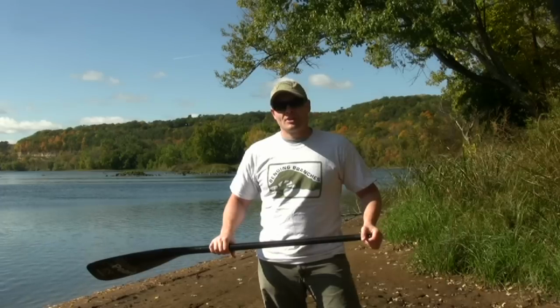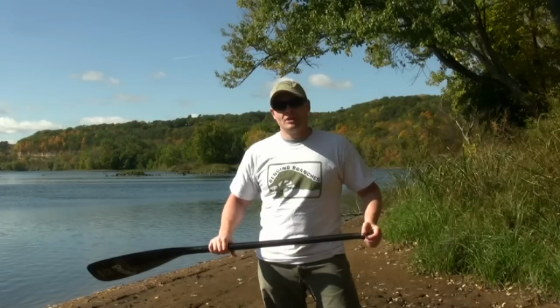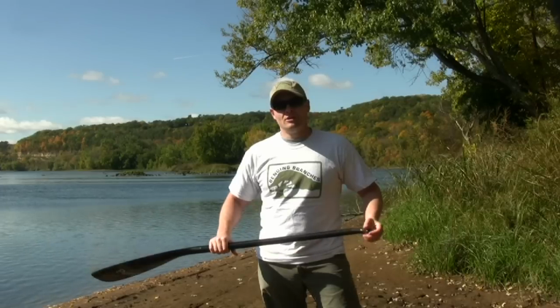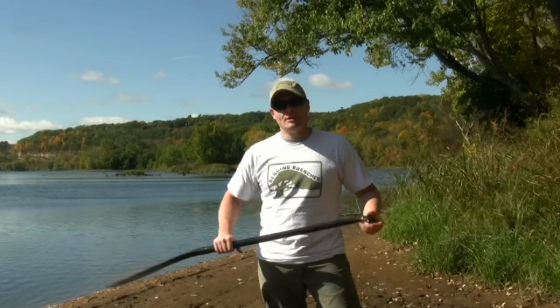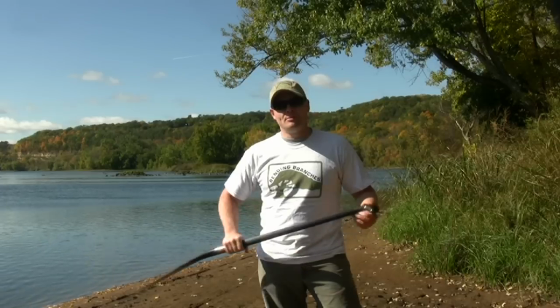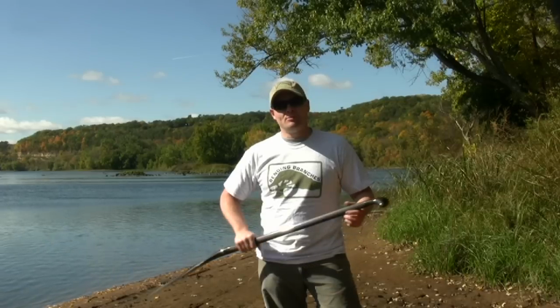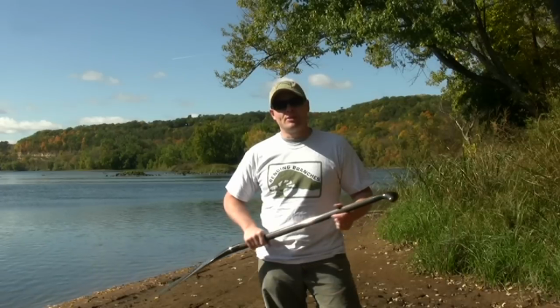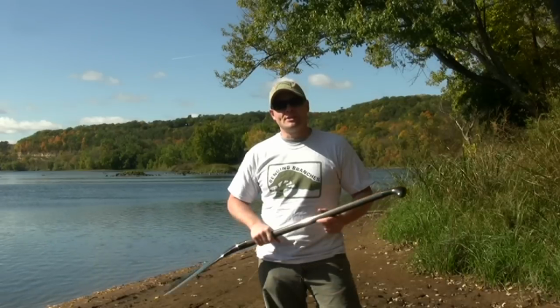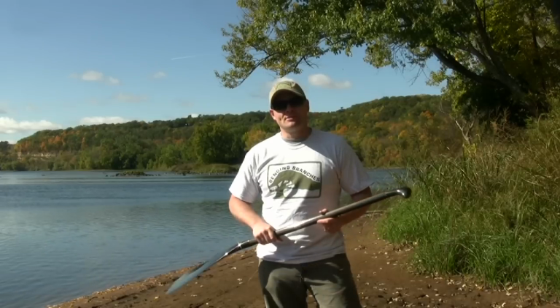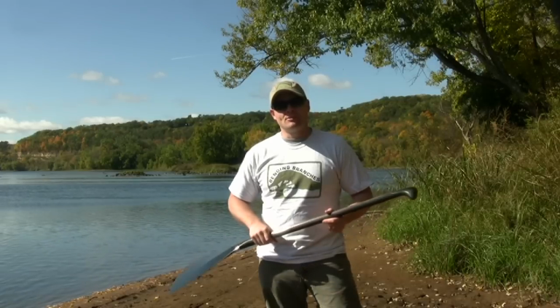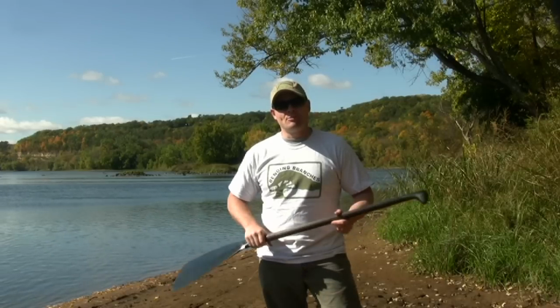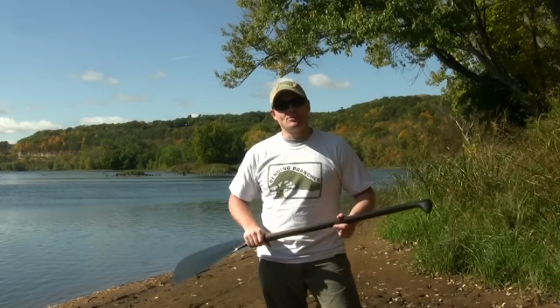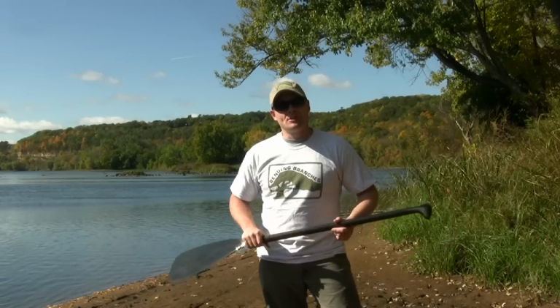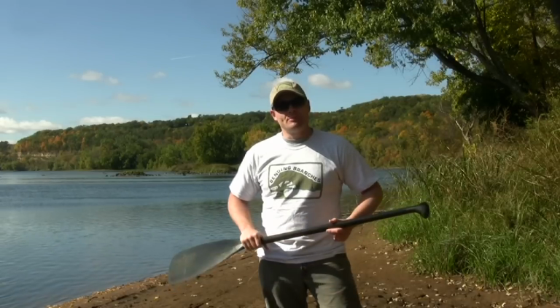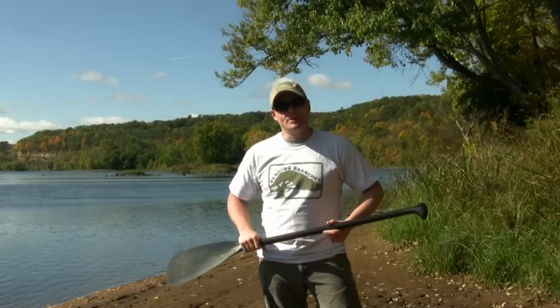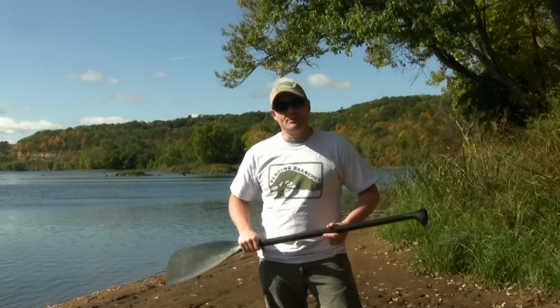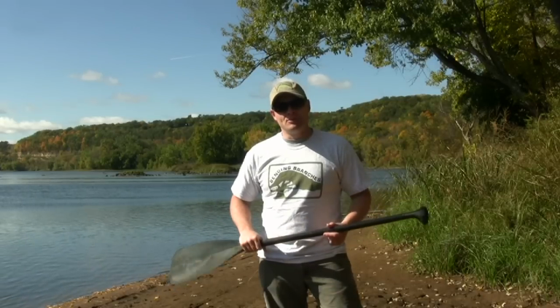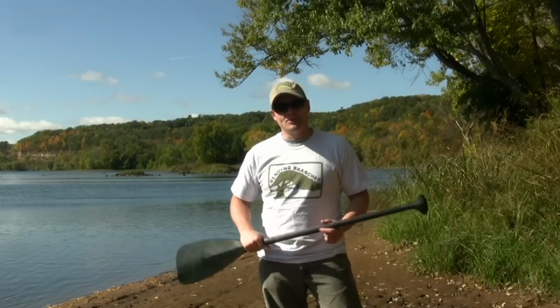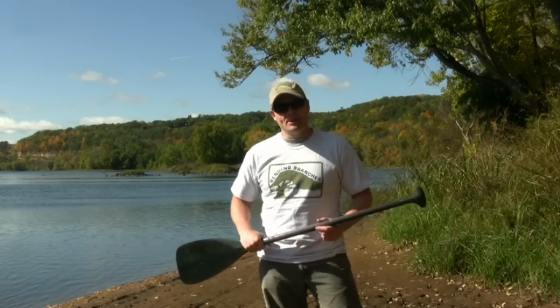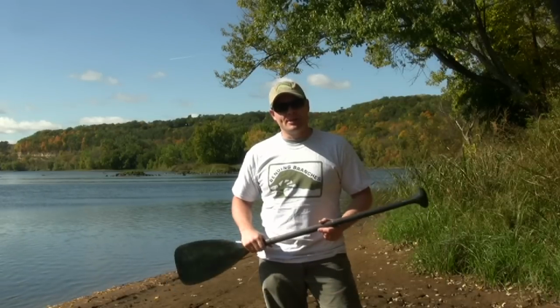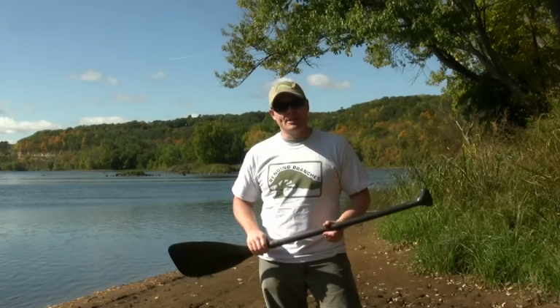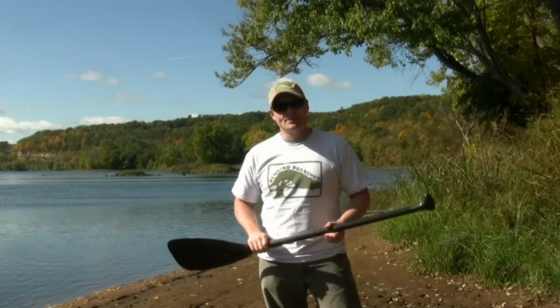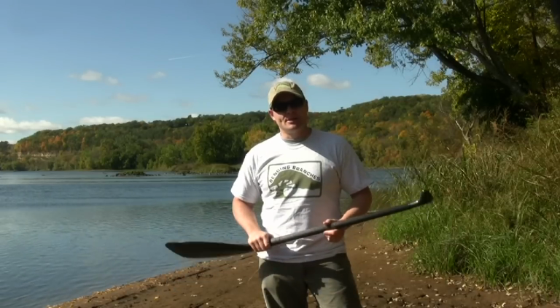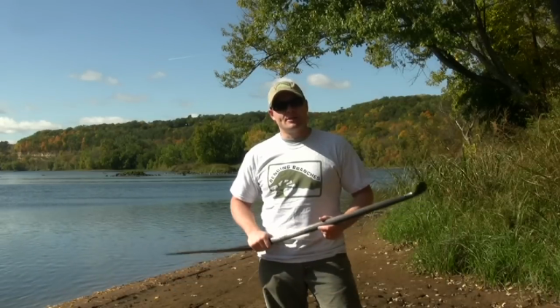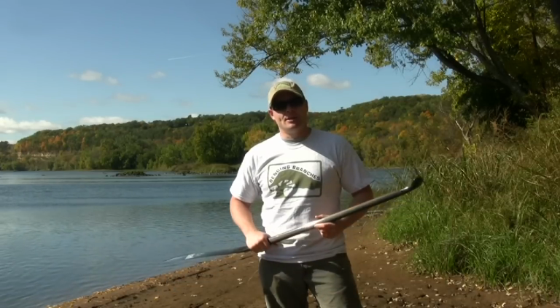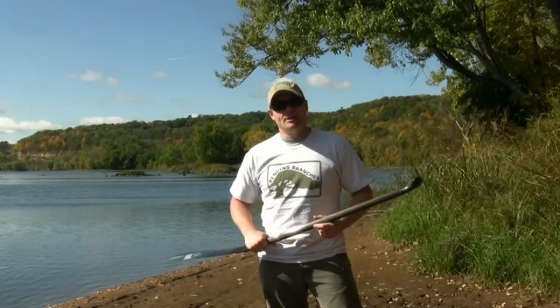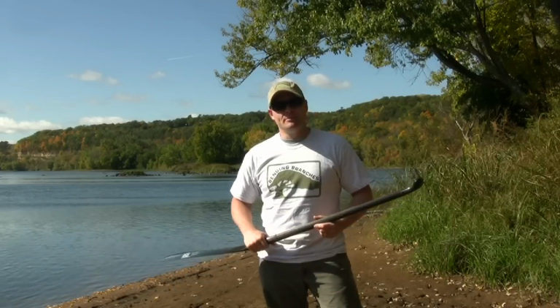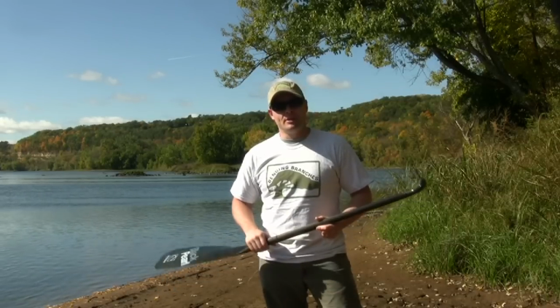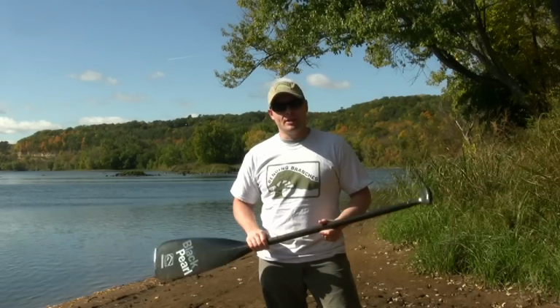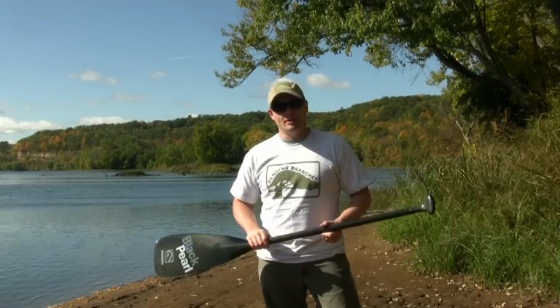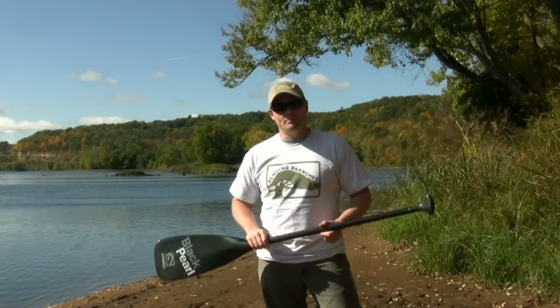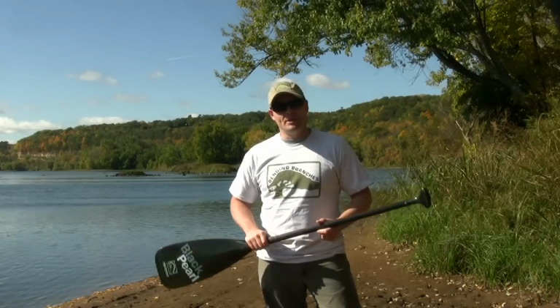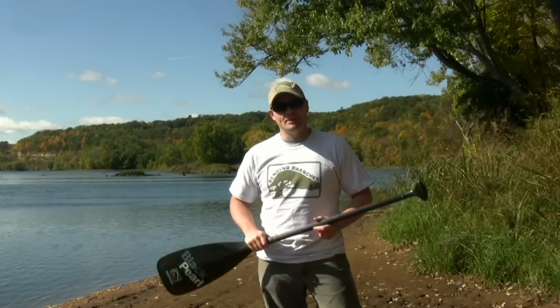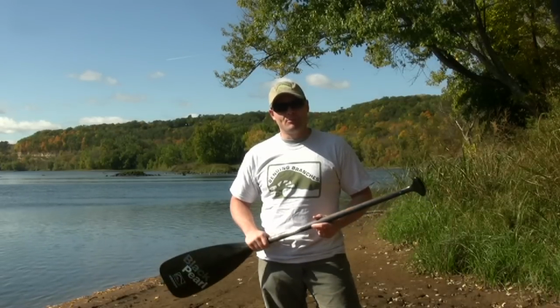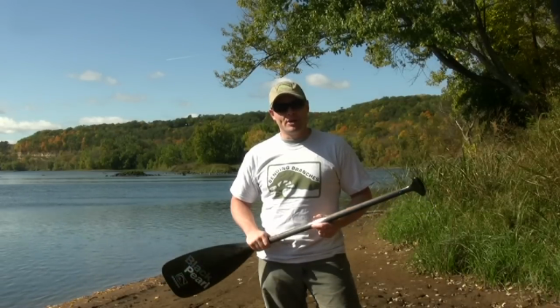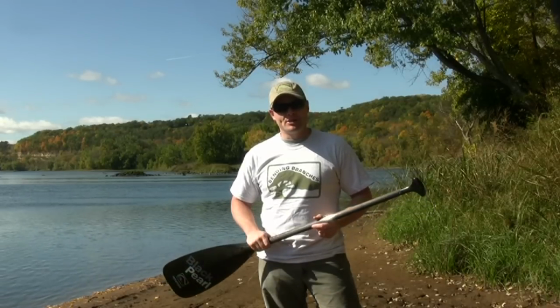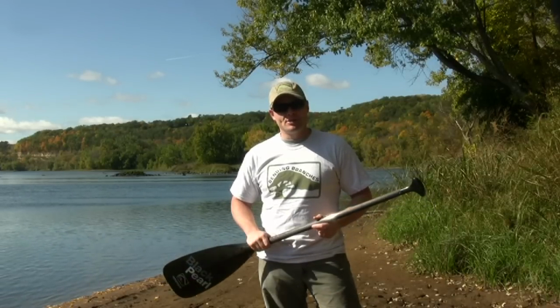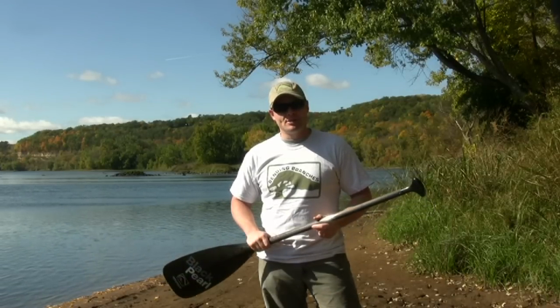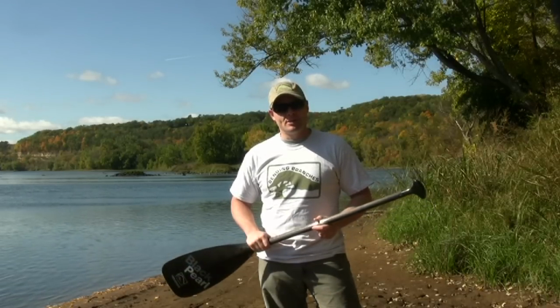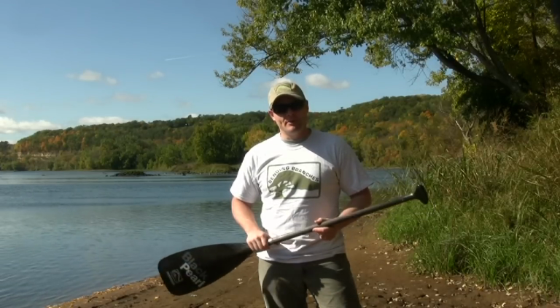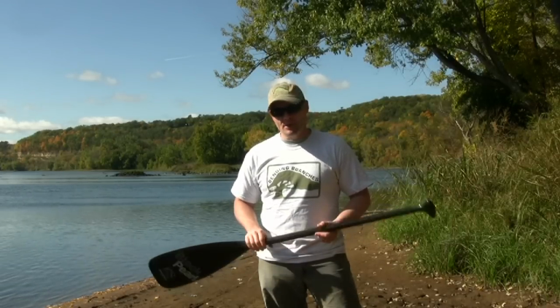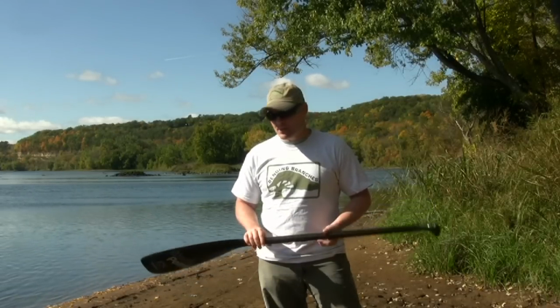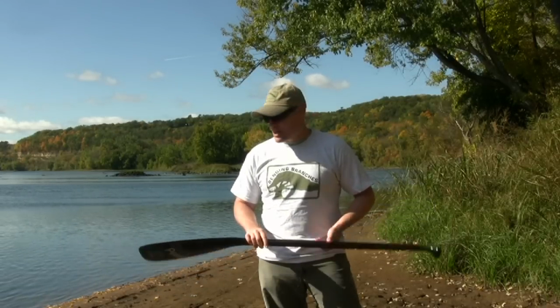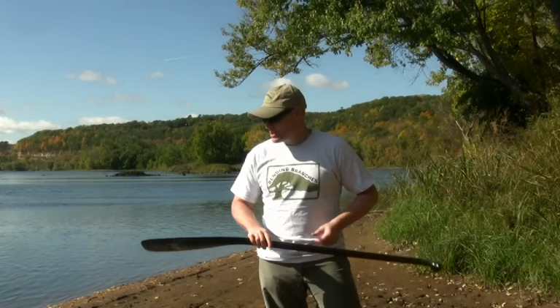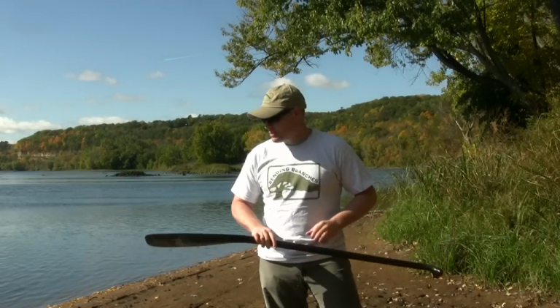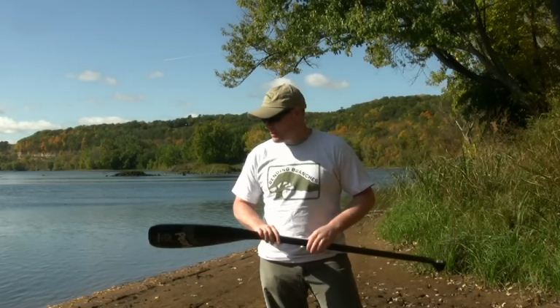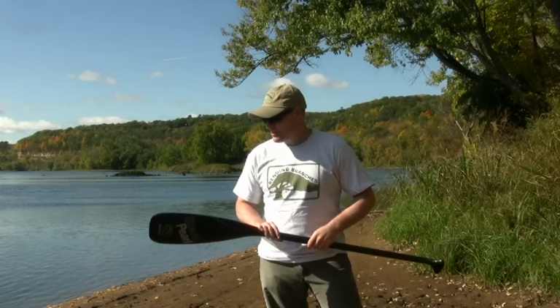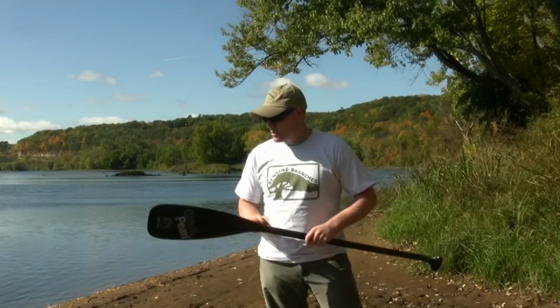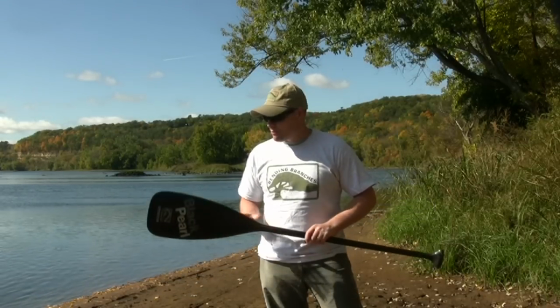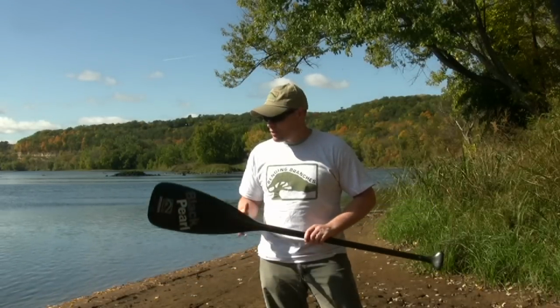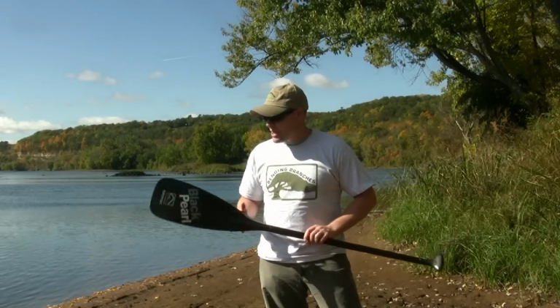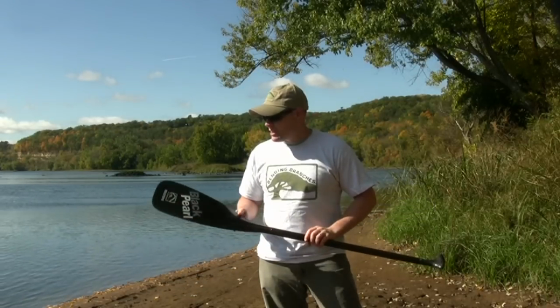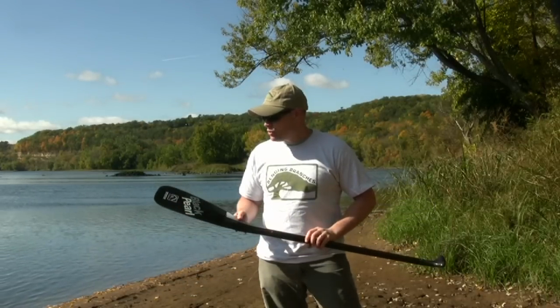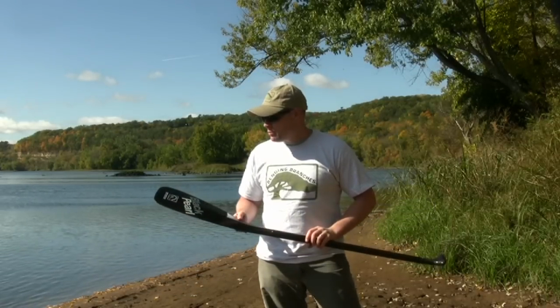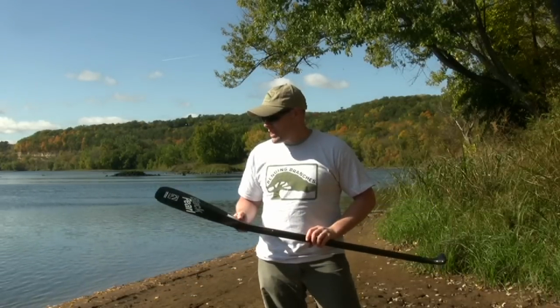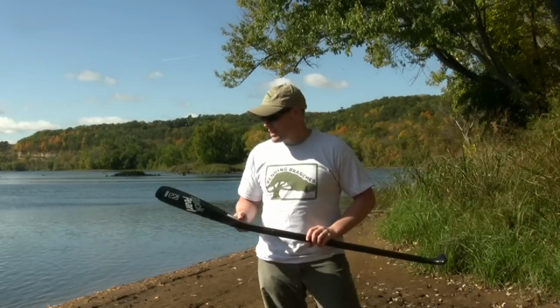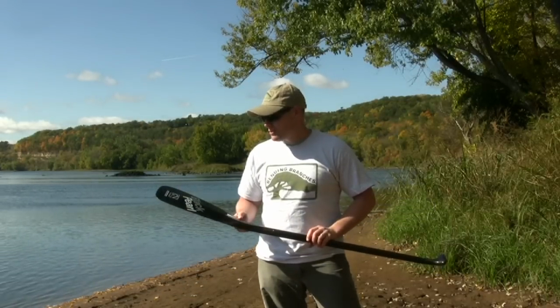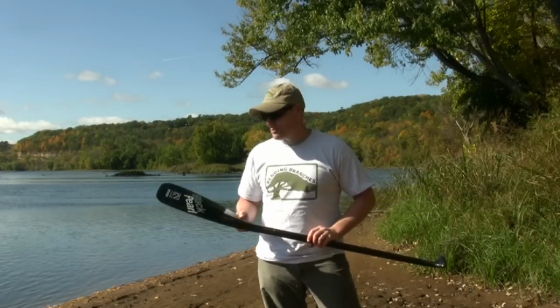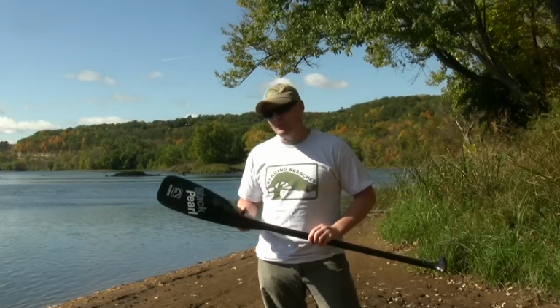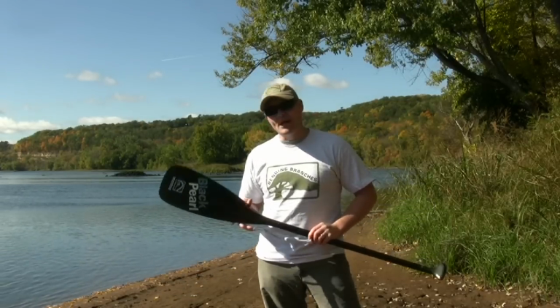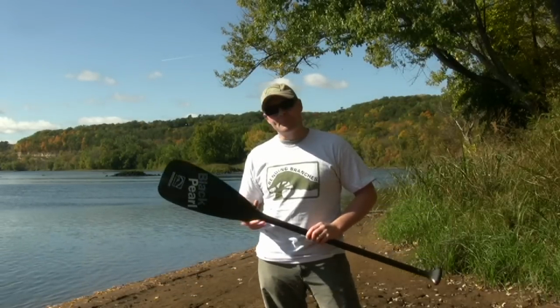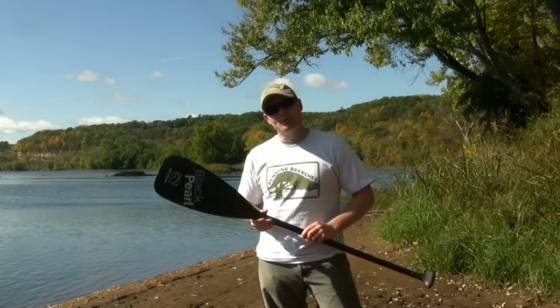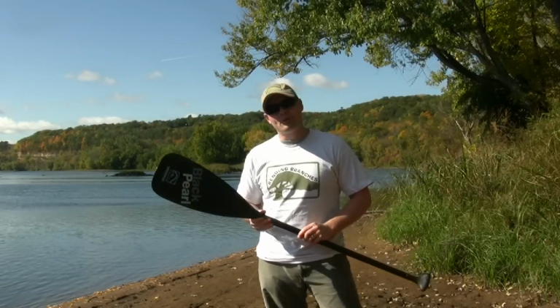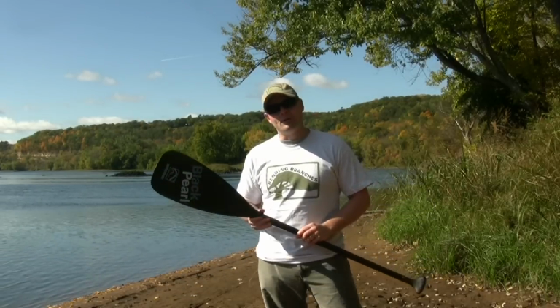Hello, I'm Bill Bryson, representing BWCACast.com and Bending Branches, and I'm here to talk to you about their brand new paddle, the Black Pearl.